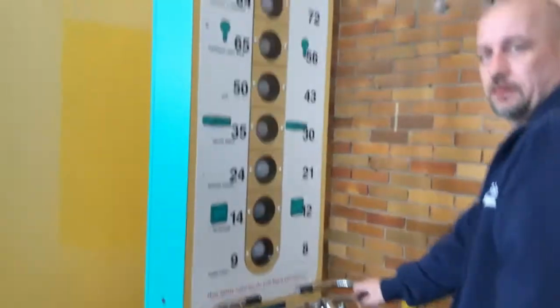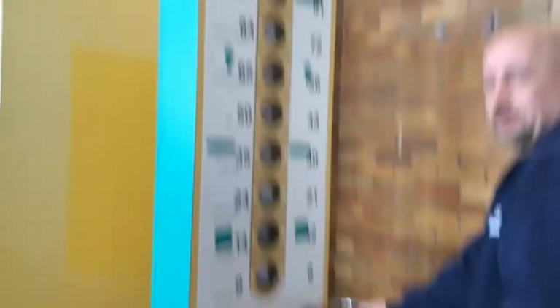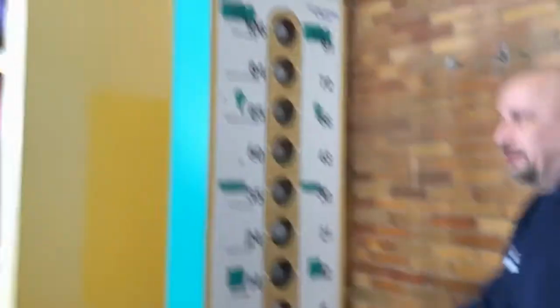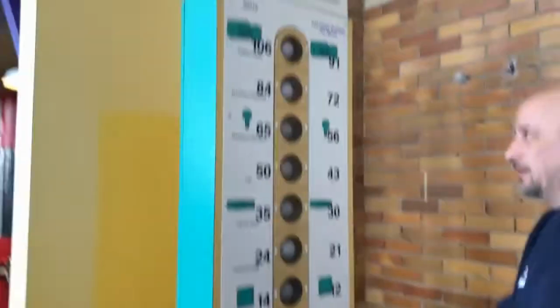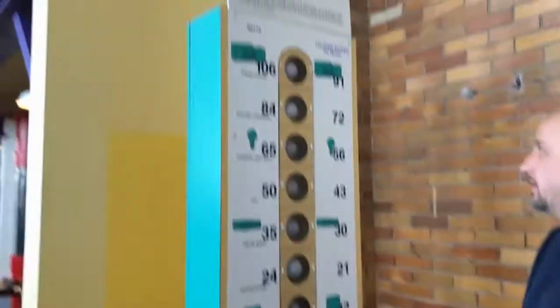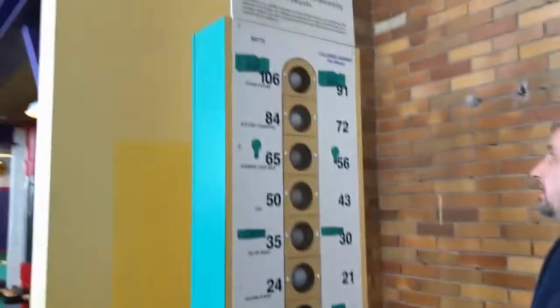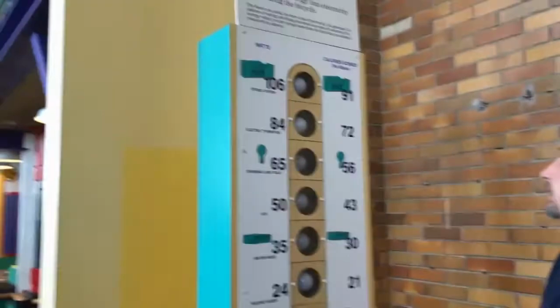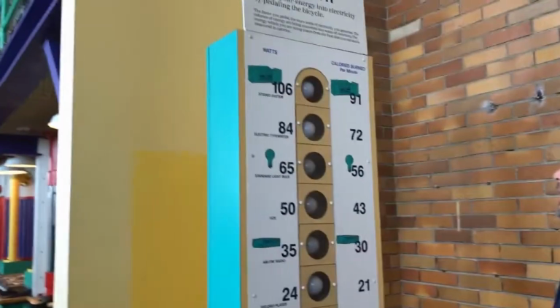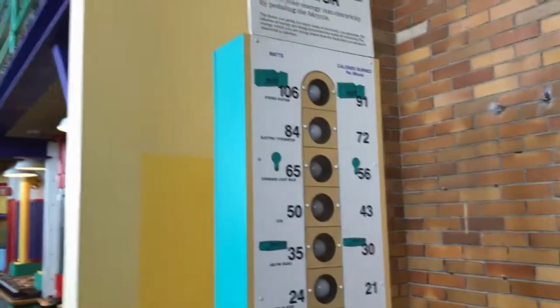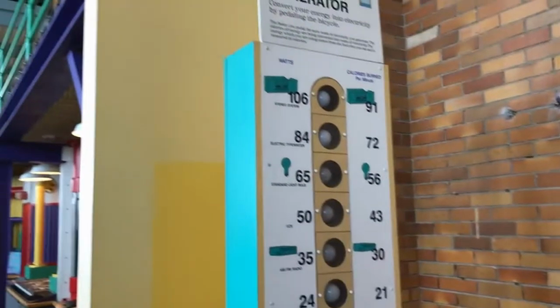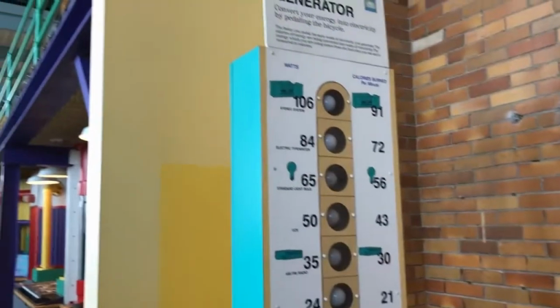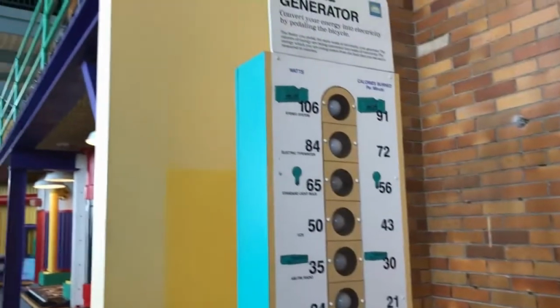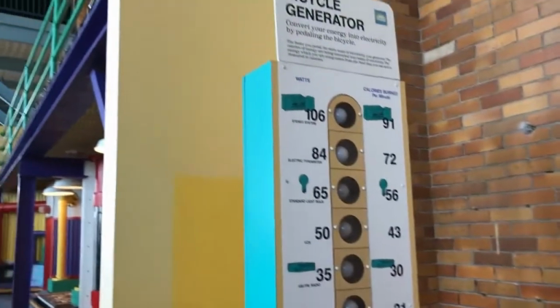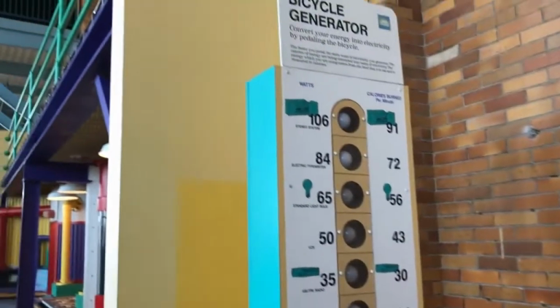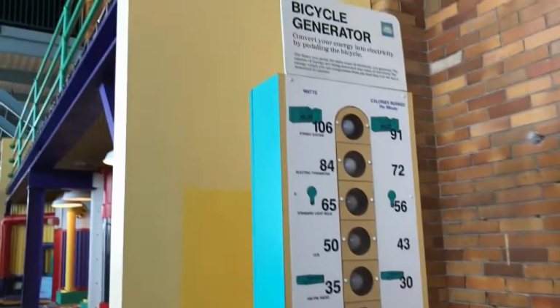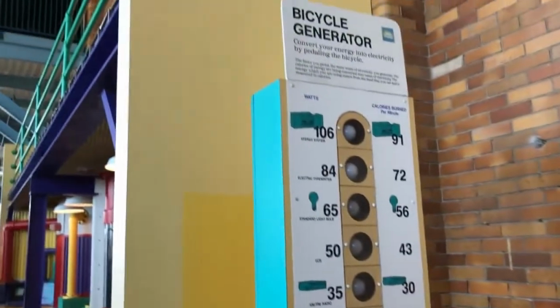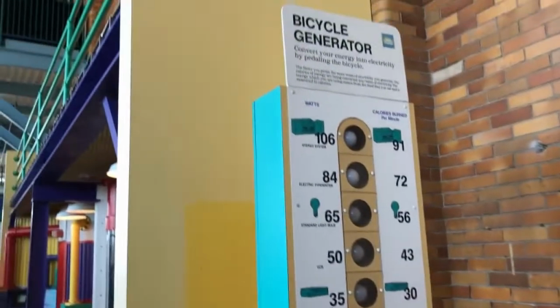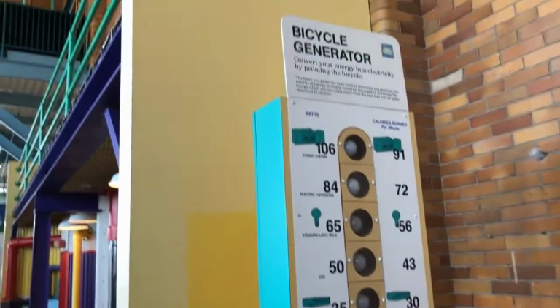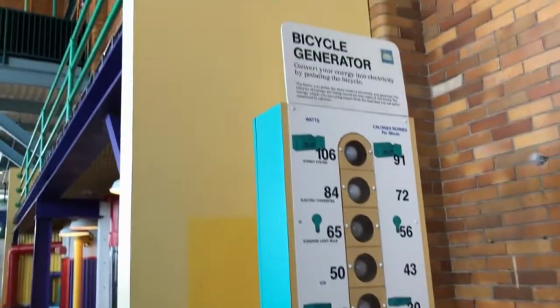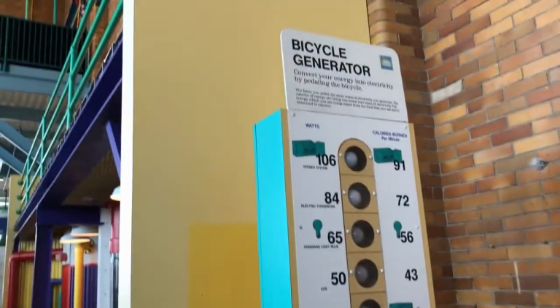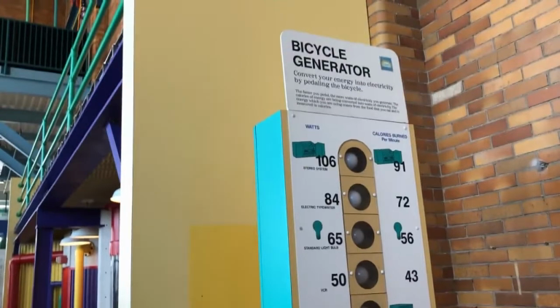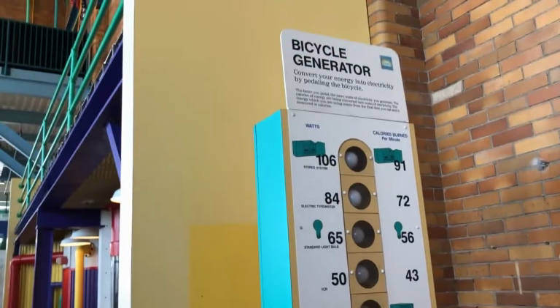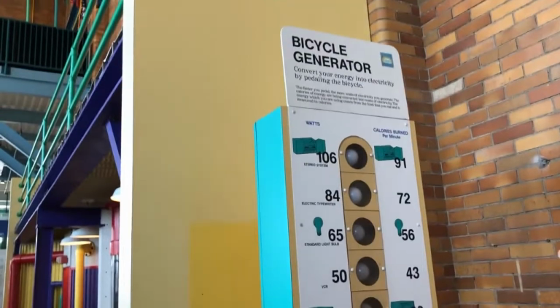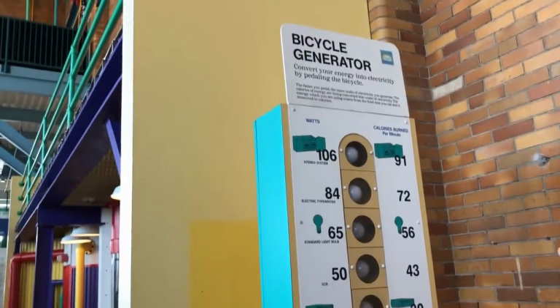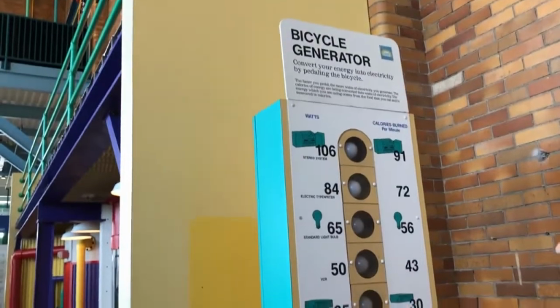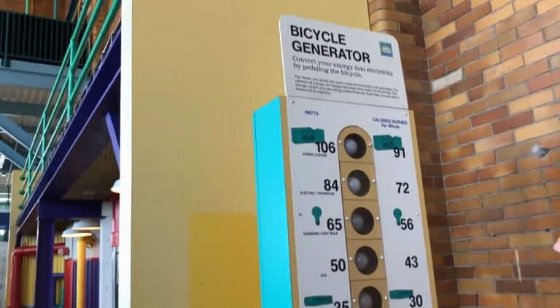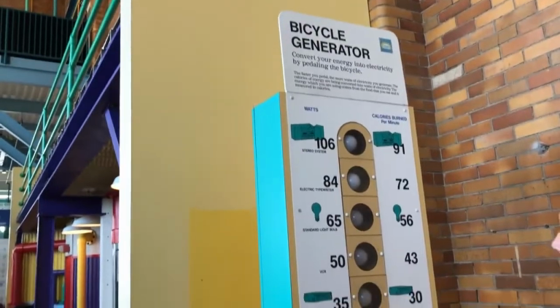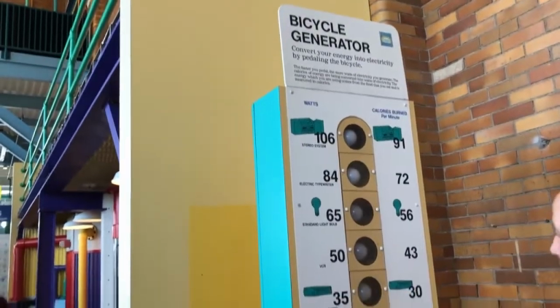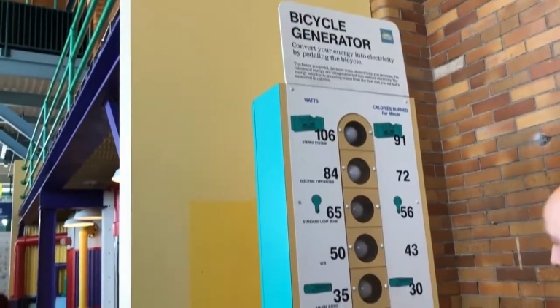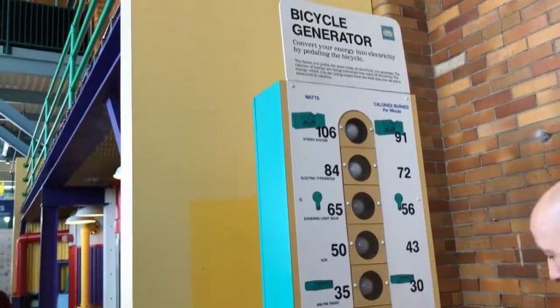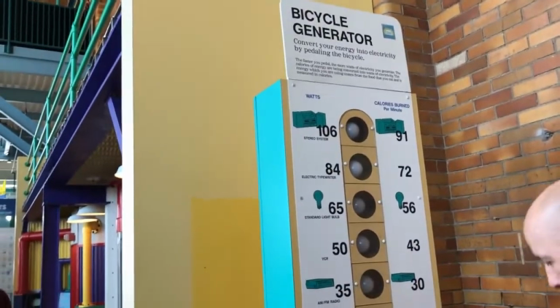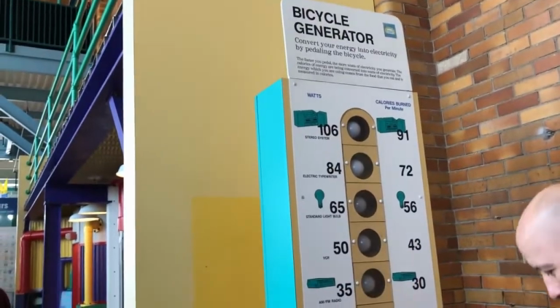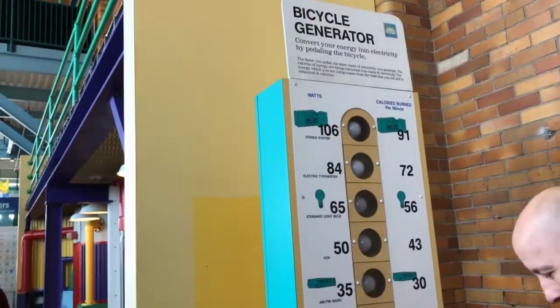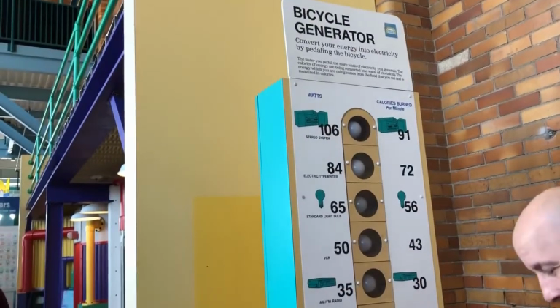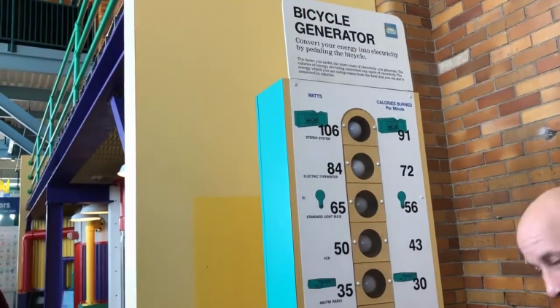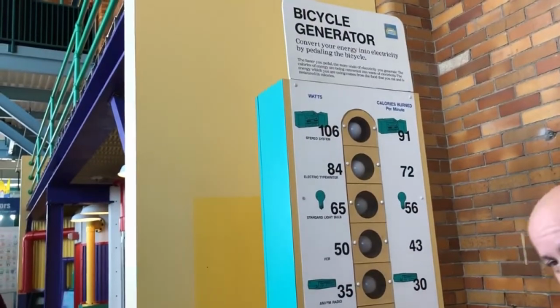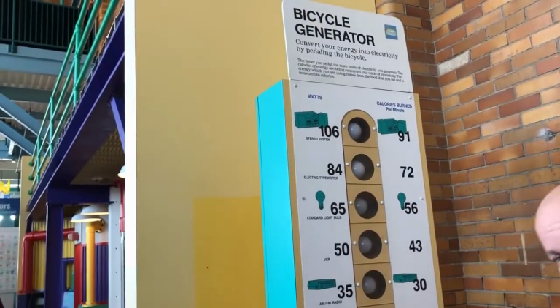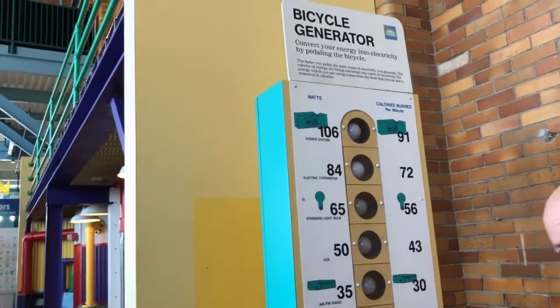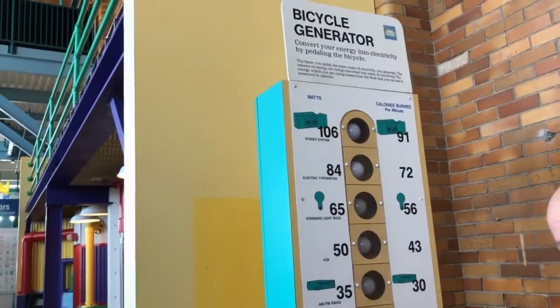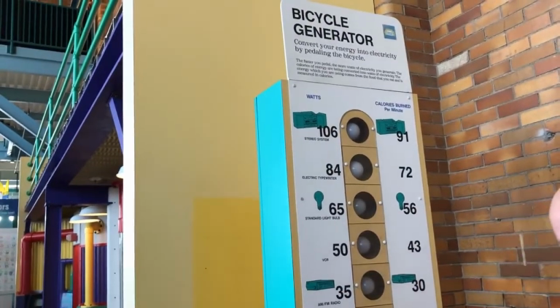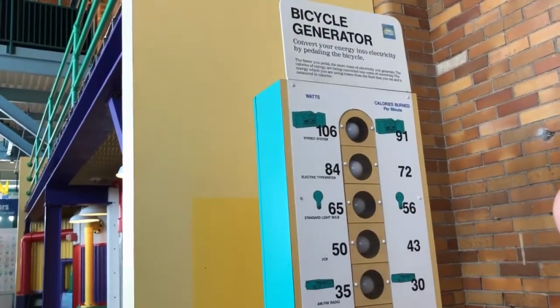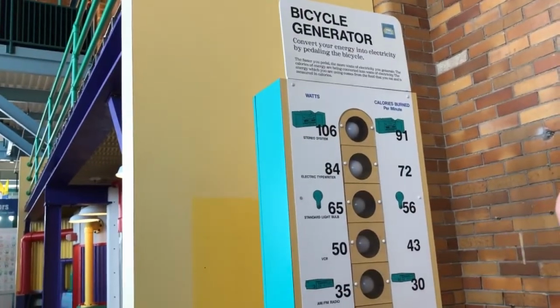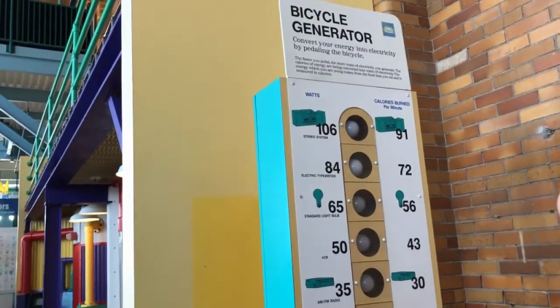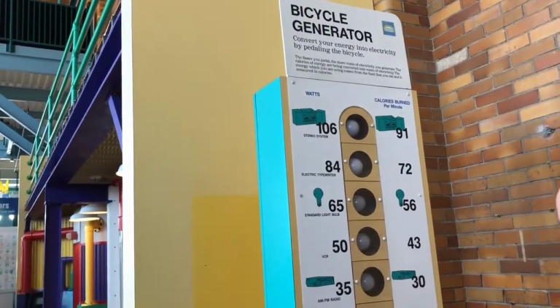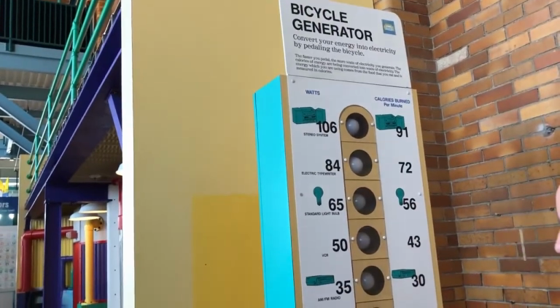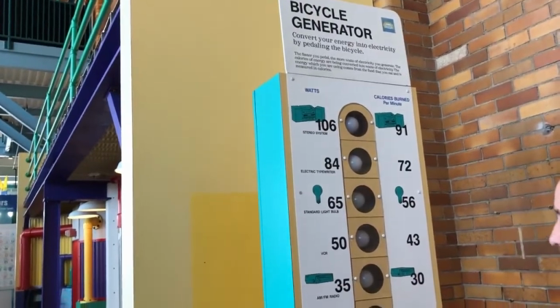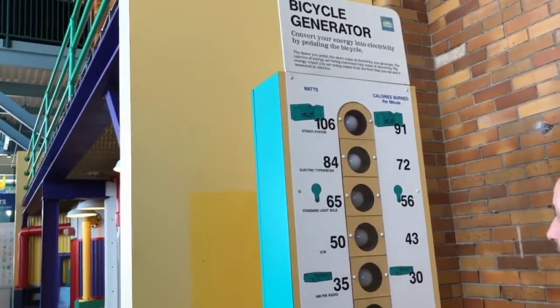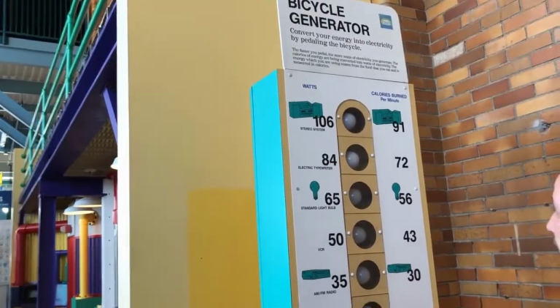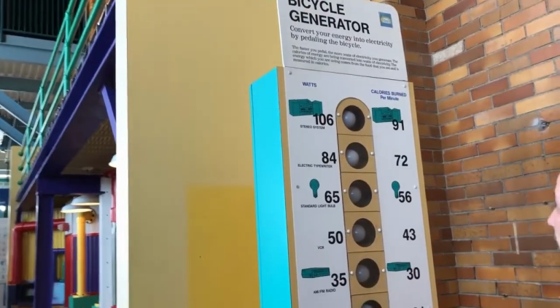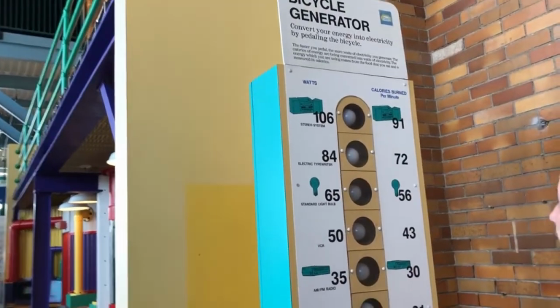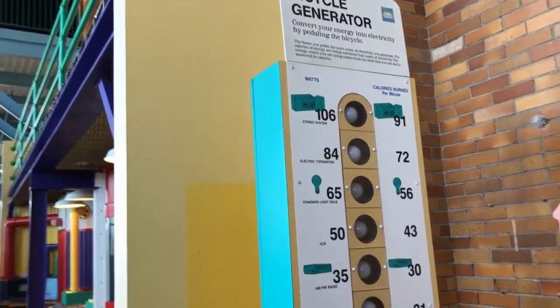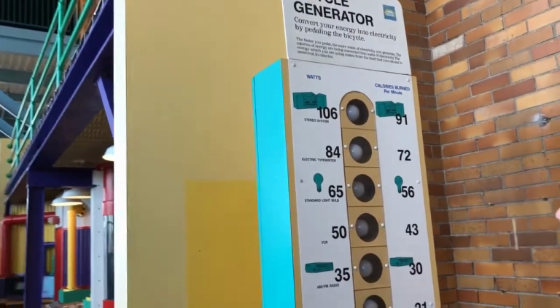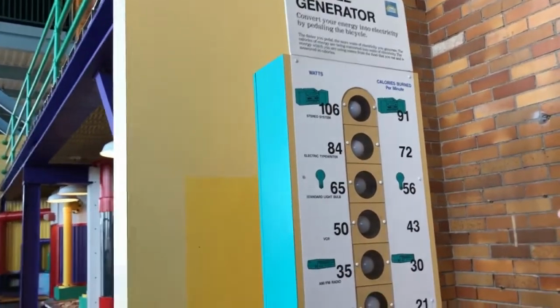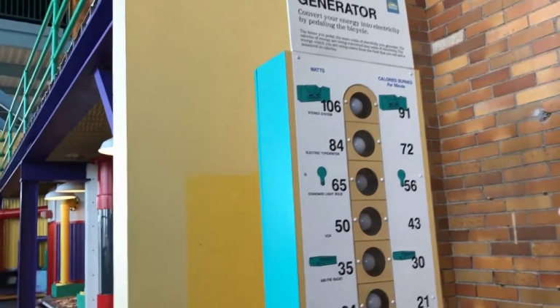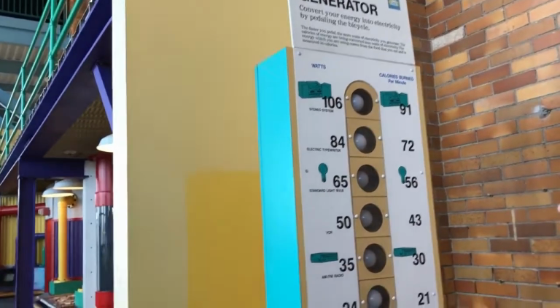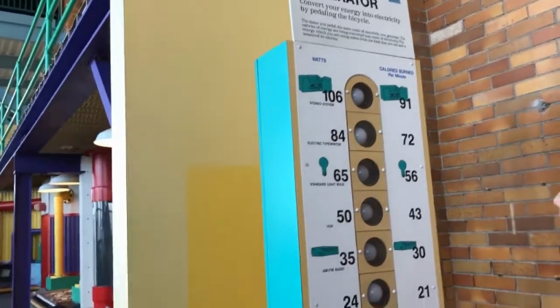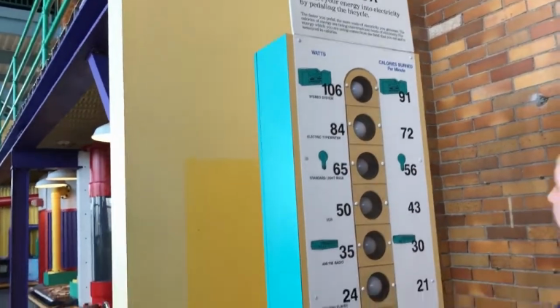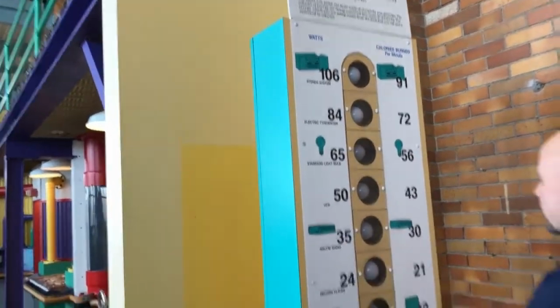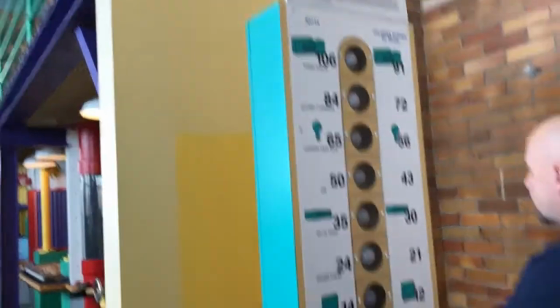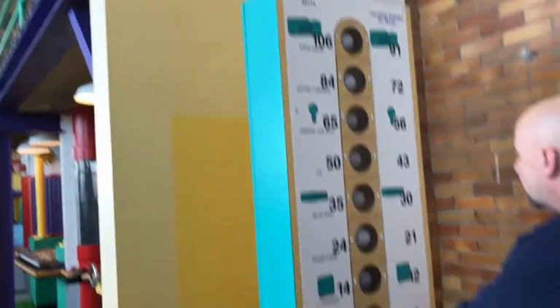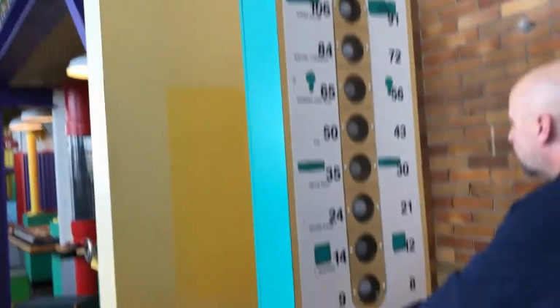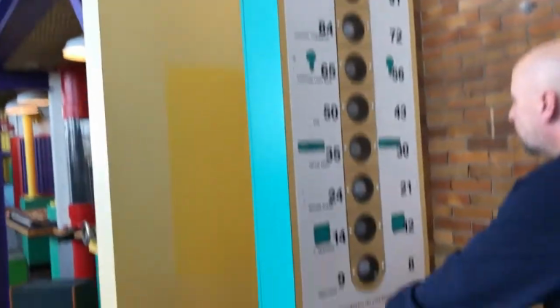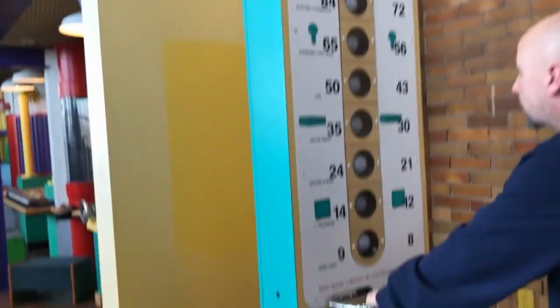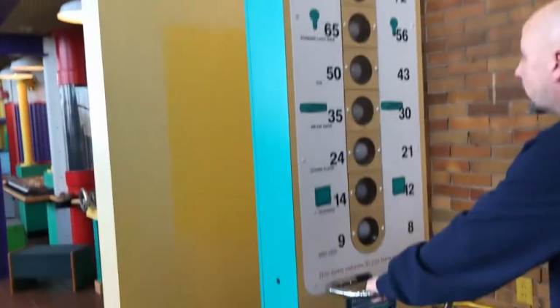So Chris is doing the bicycle generator. He's going to convert his energy into electricity by pedaling the bicycle.